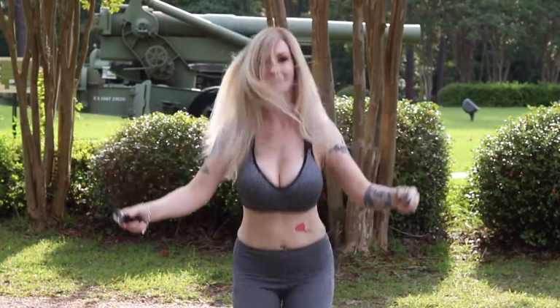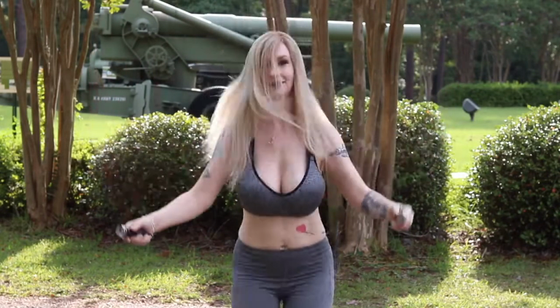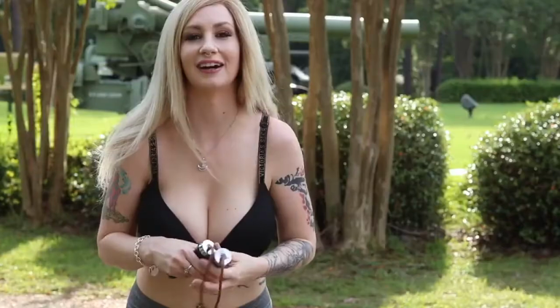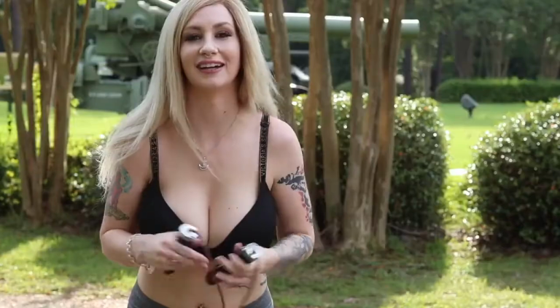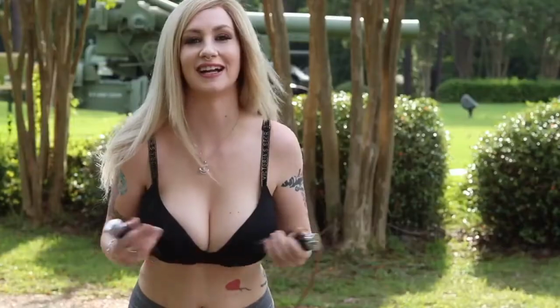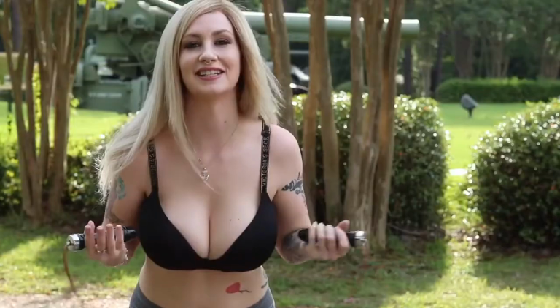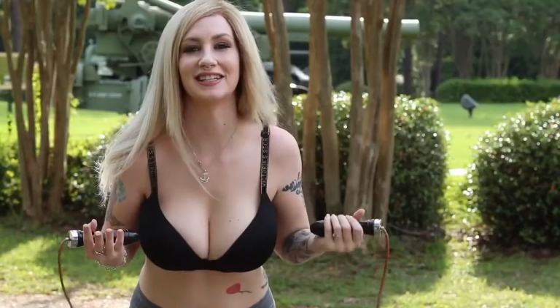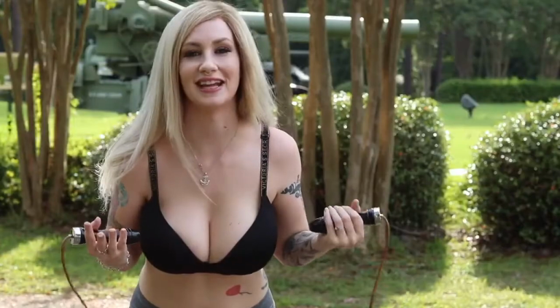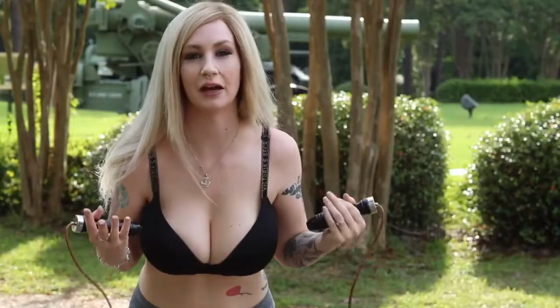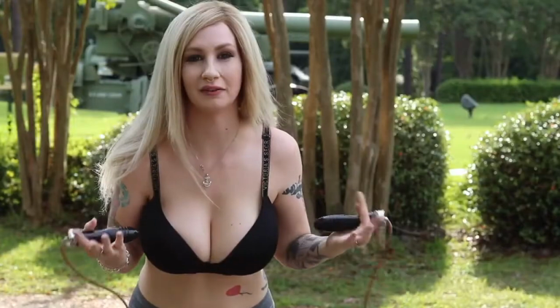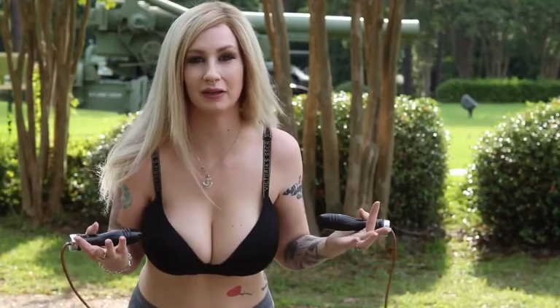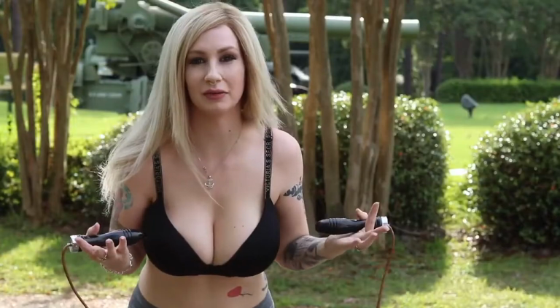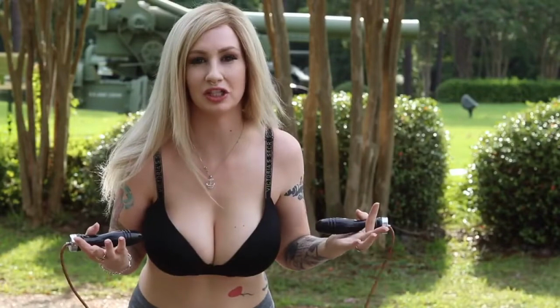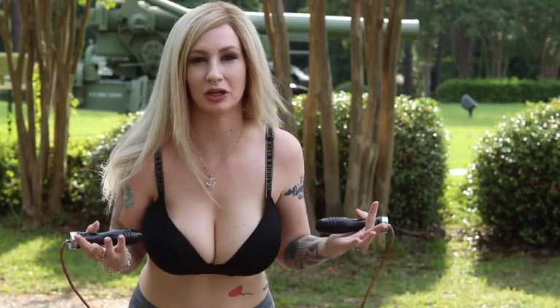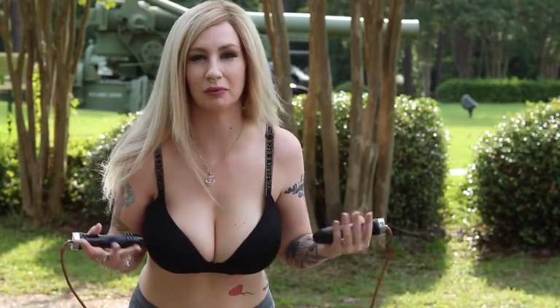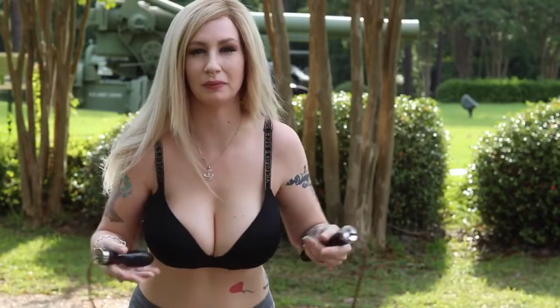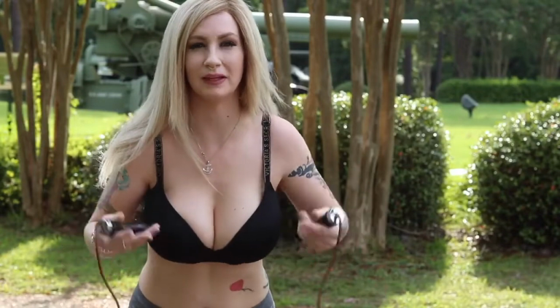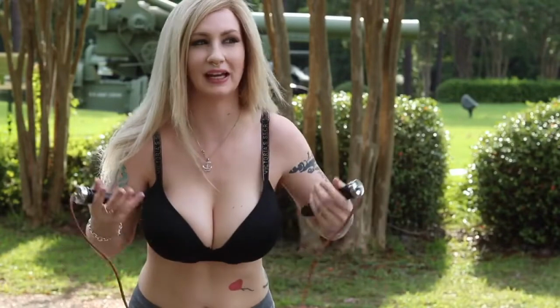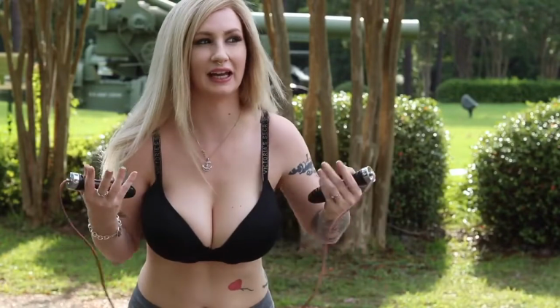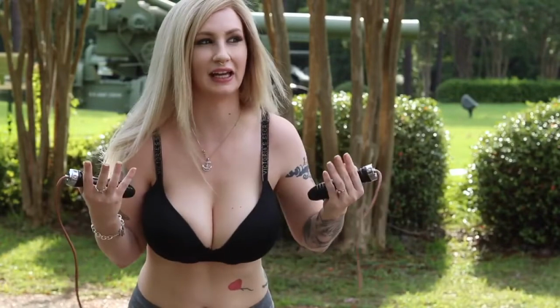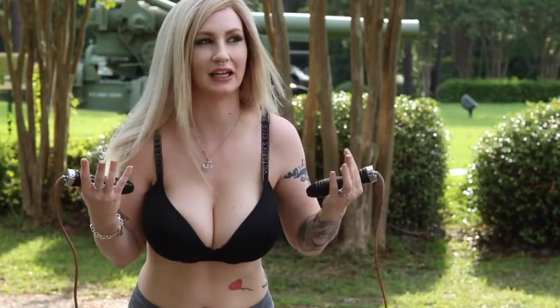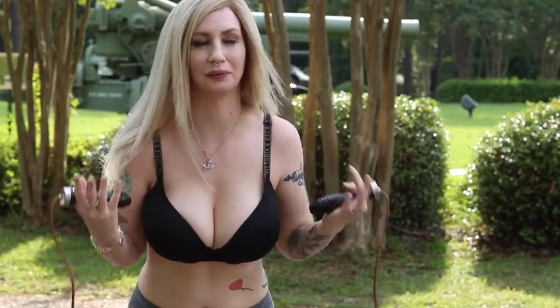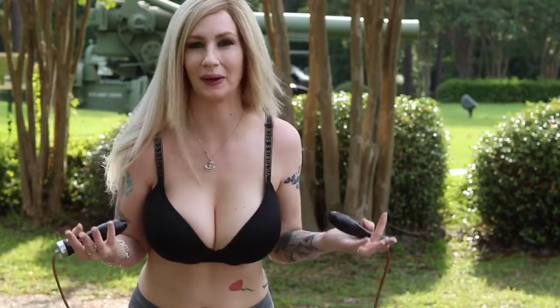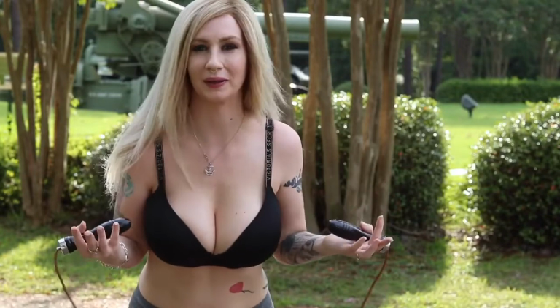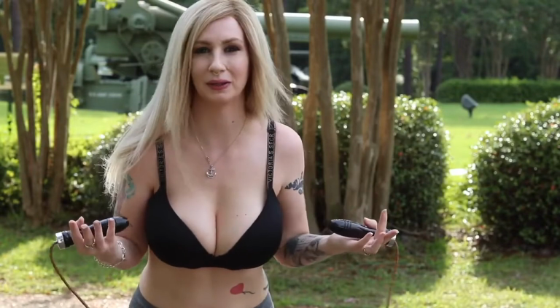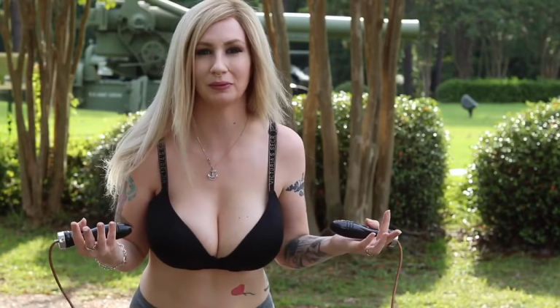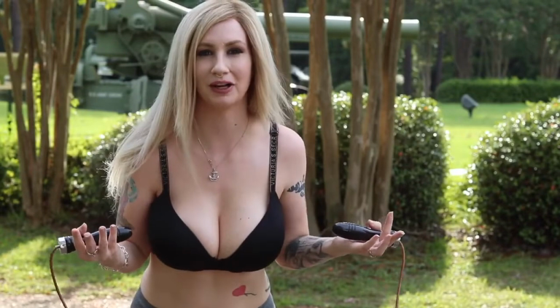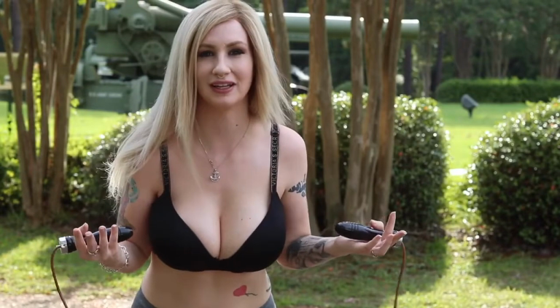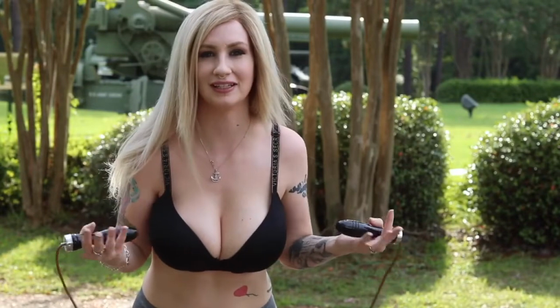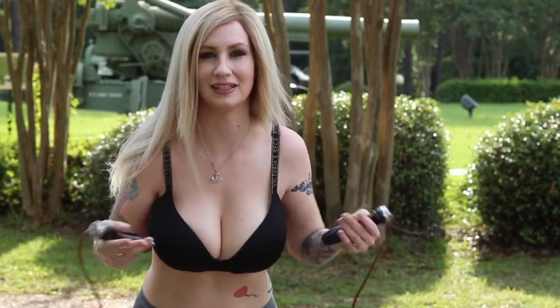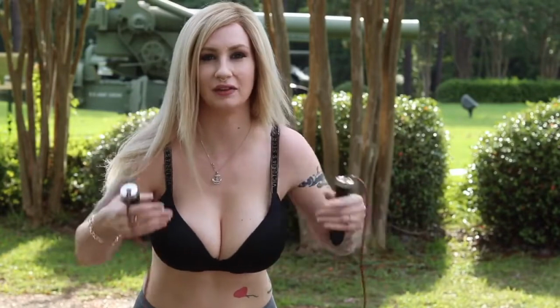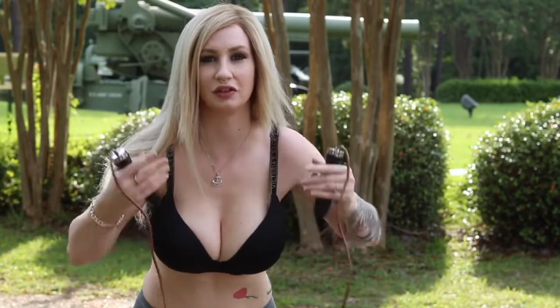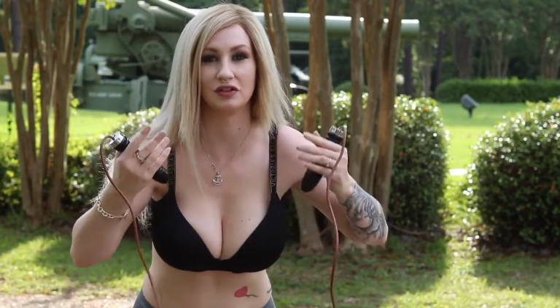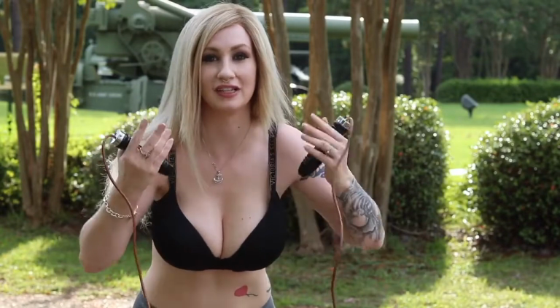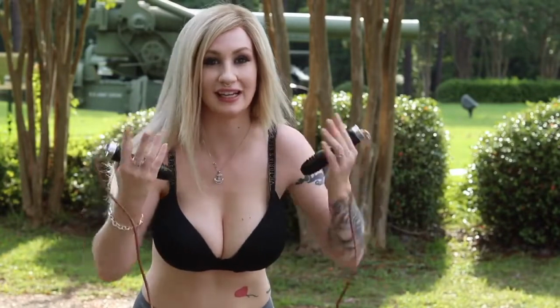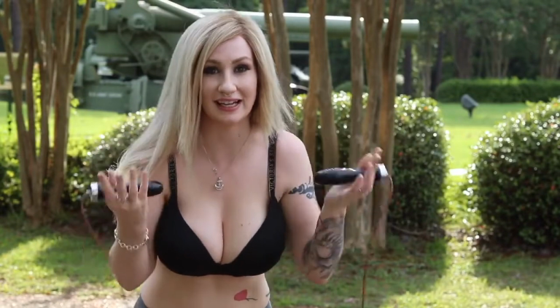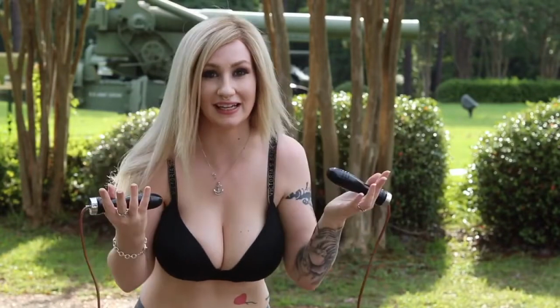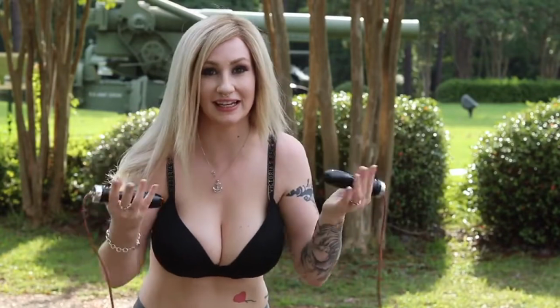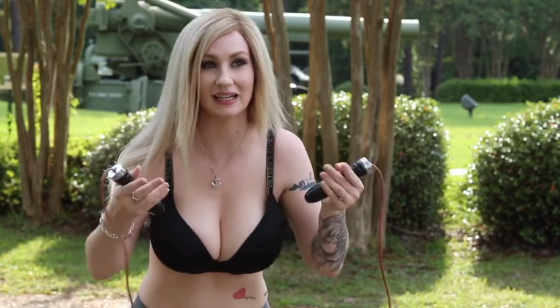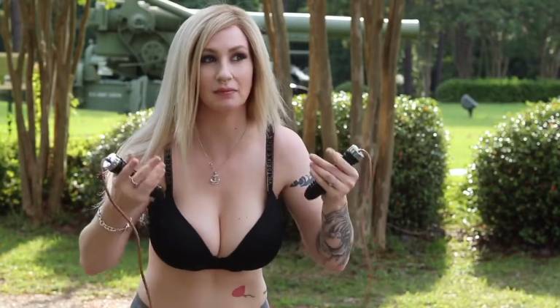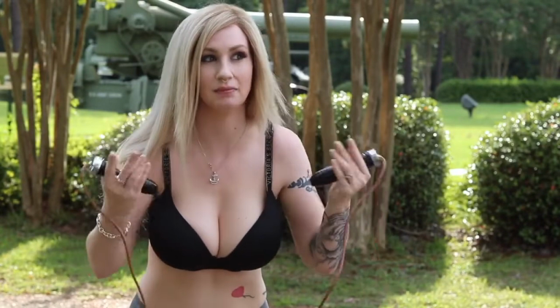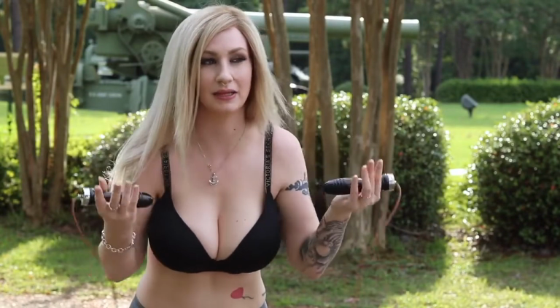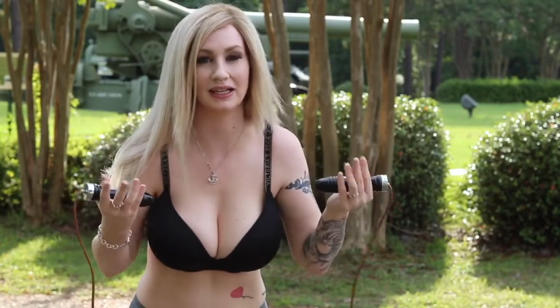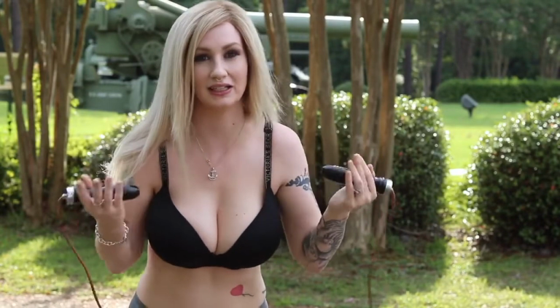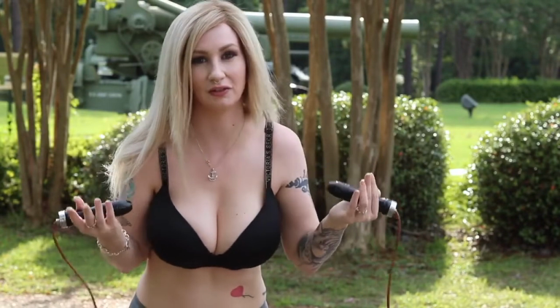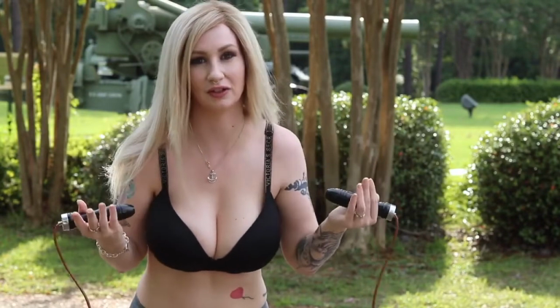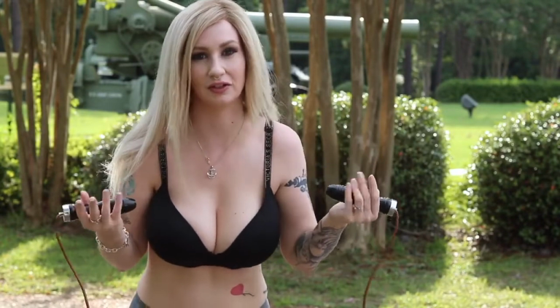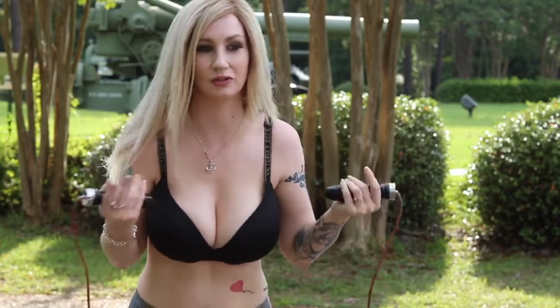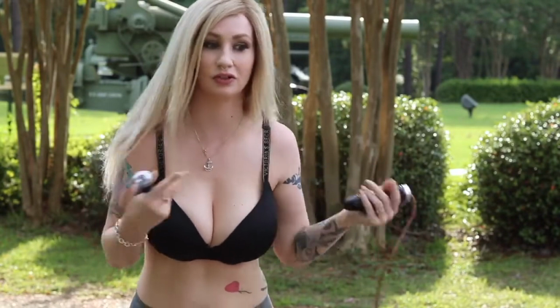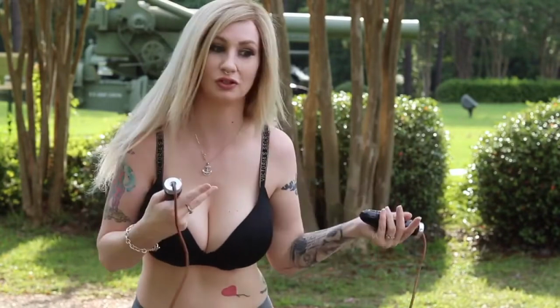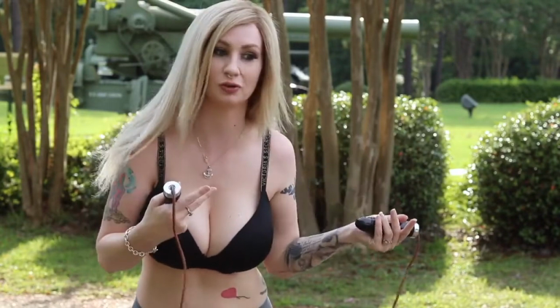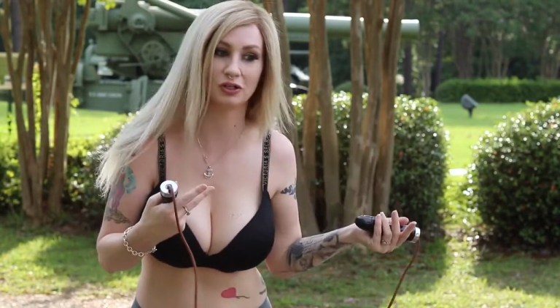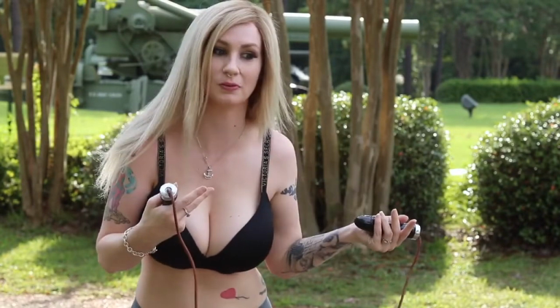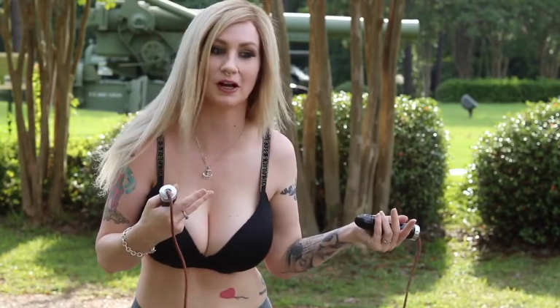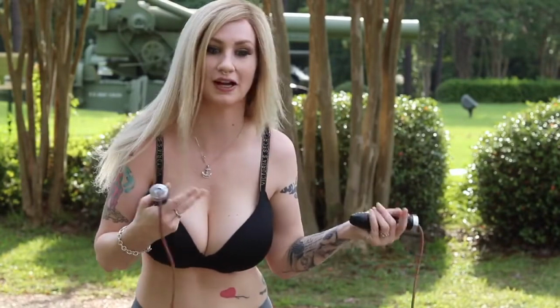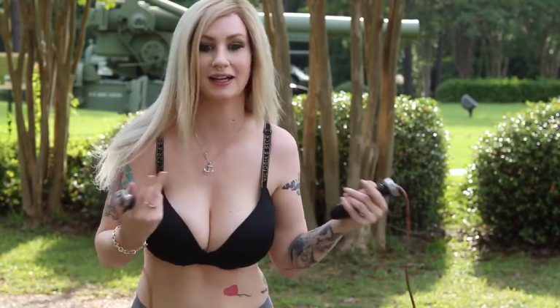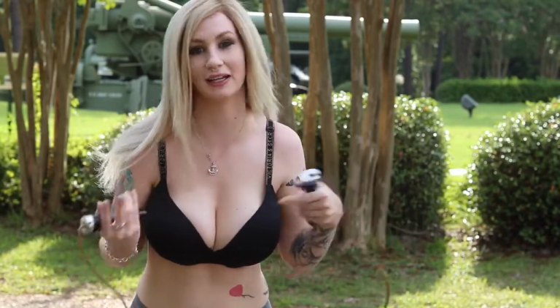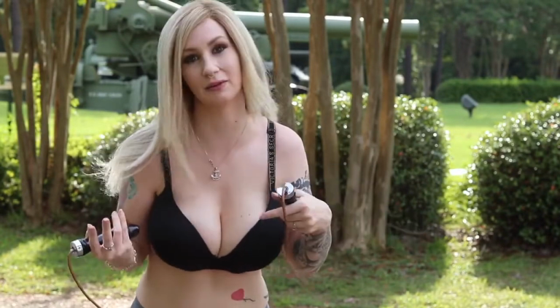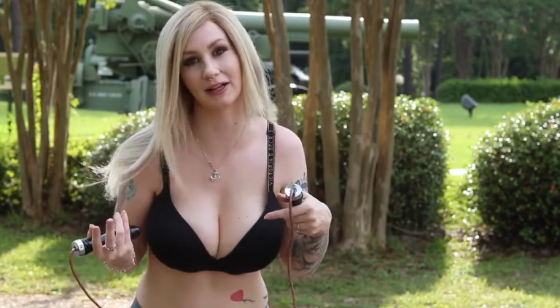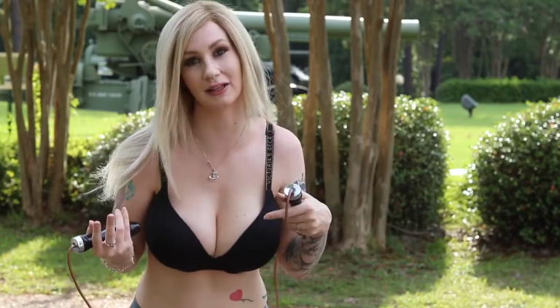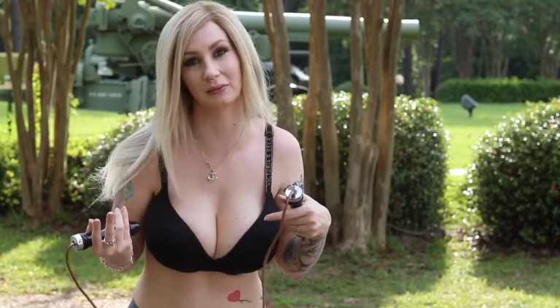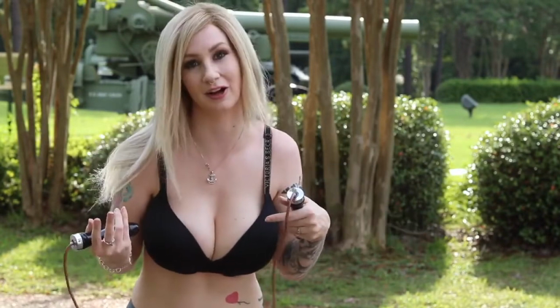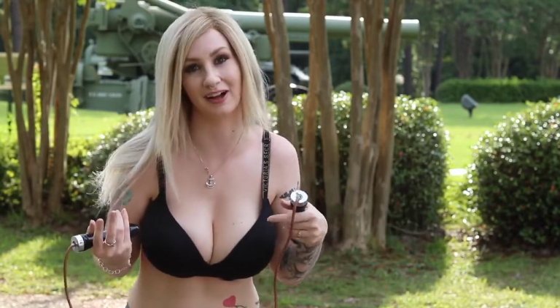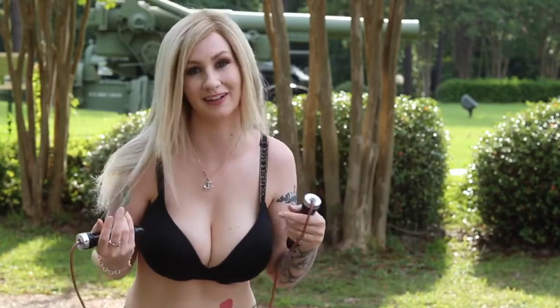All right guys, so now I'm going to be jump roping in a regular bra to see if there's any big difference between a sports bra and a regular bra.